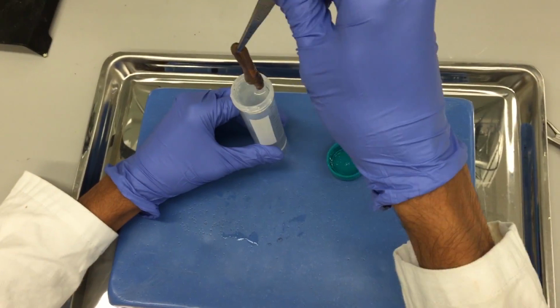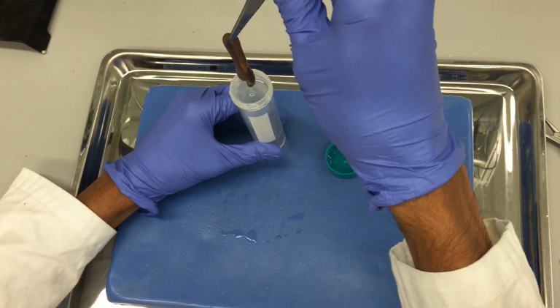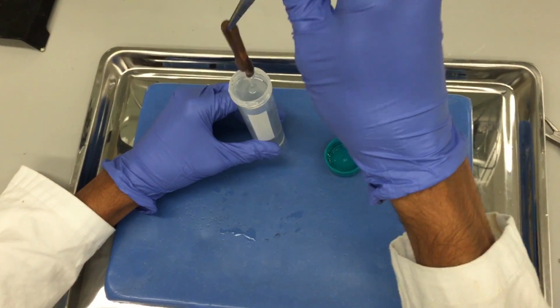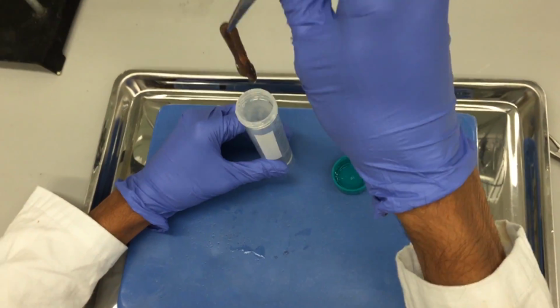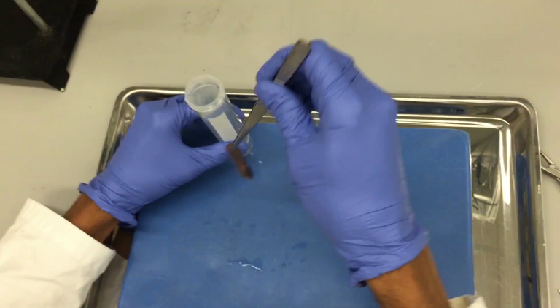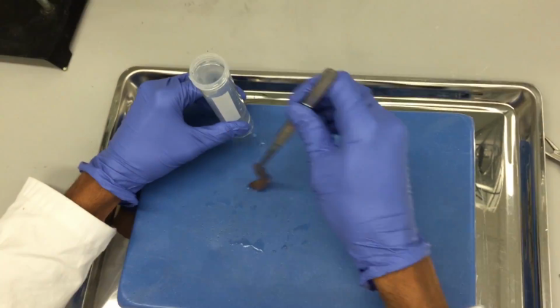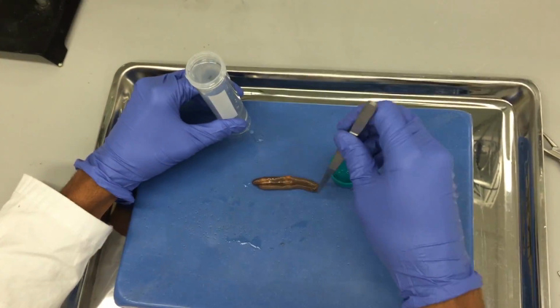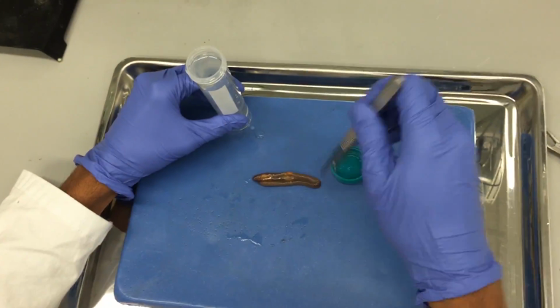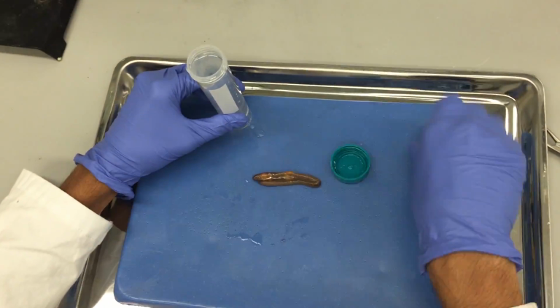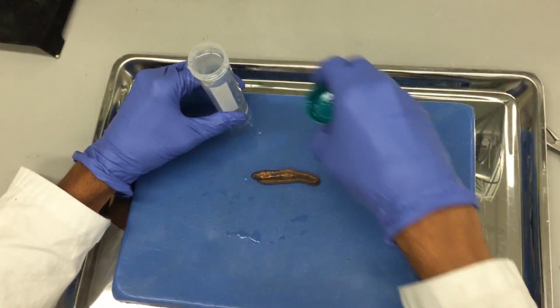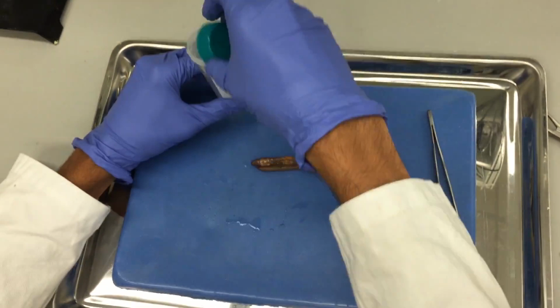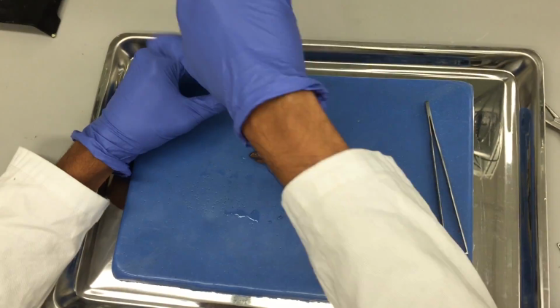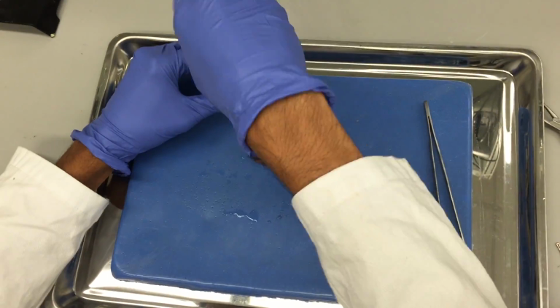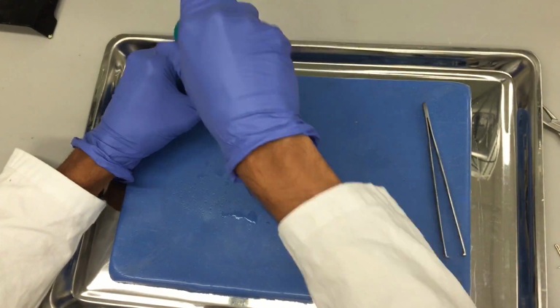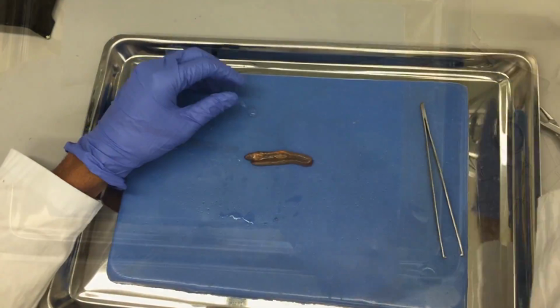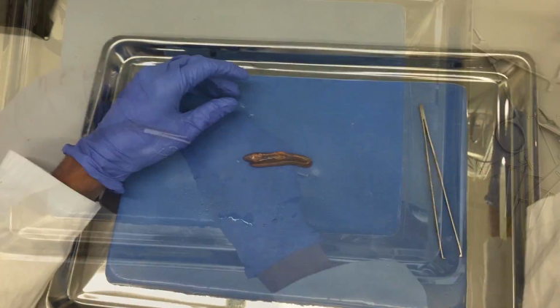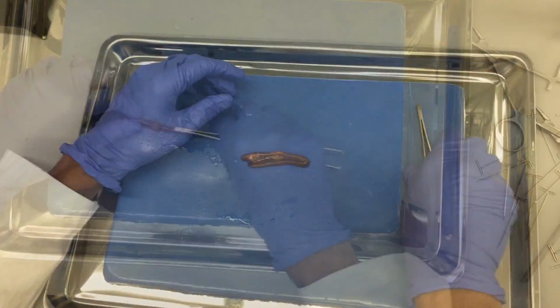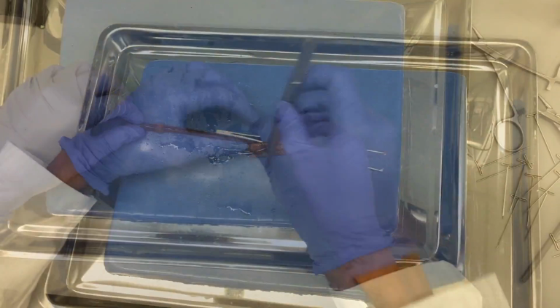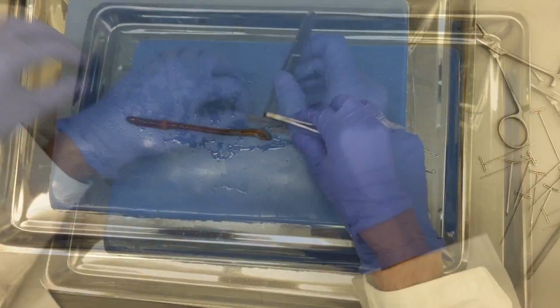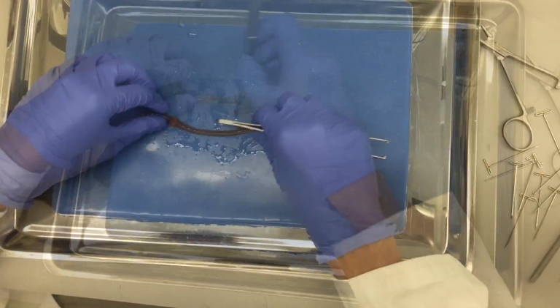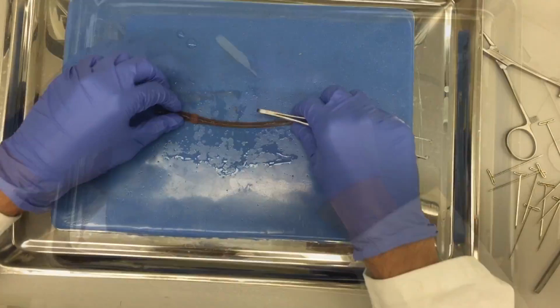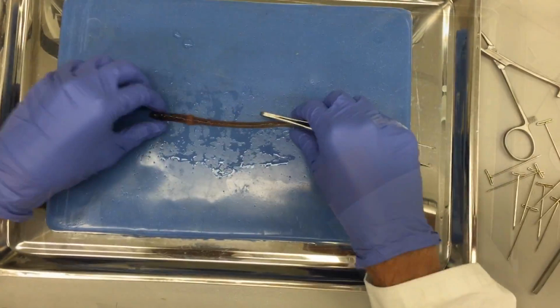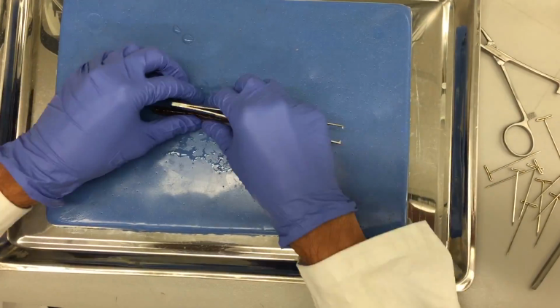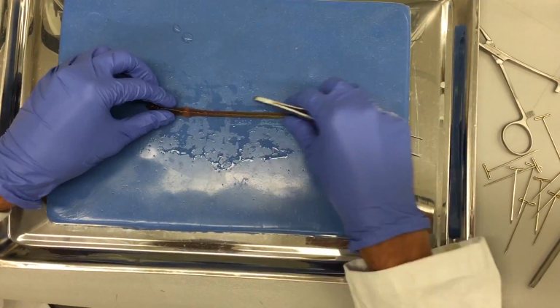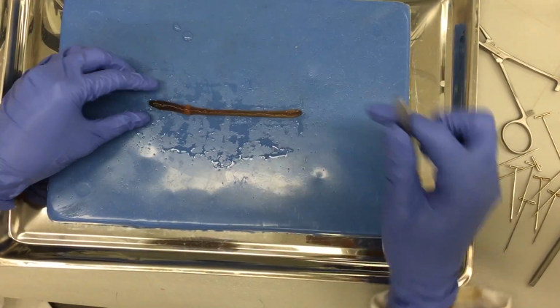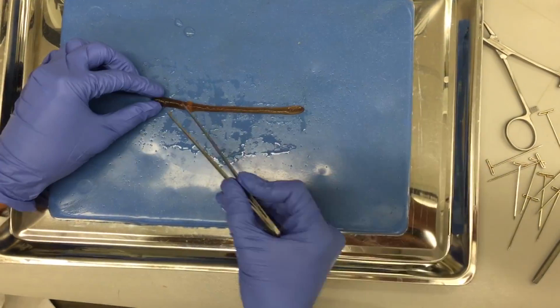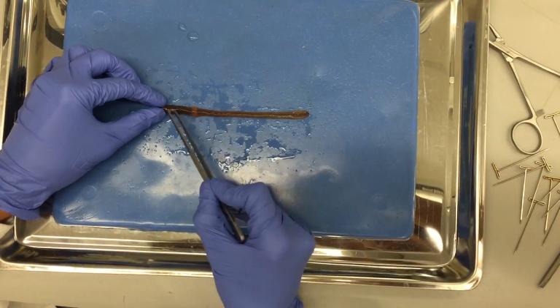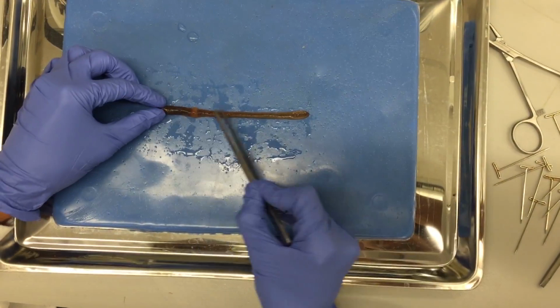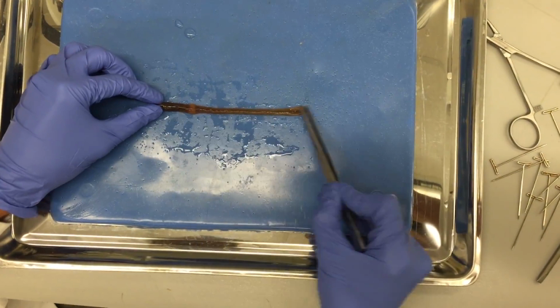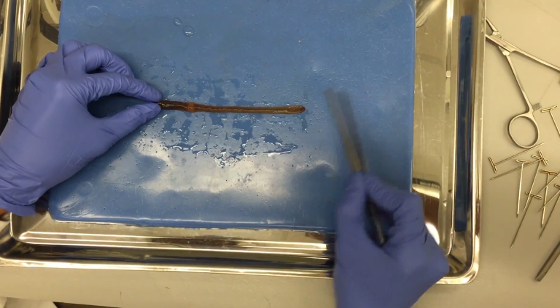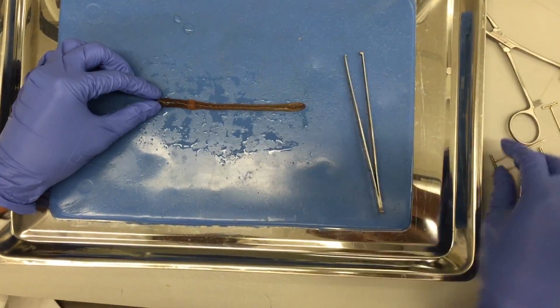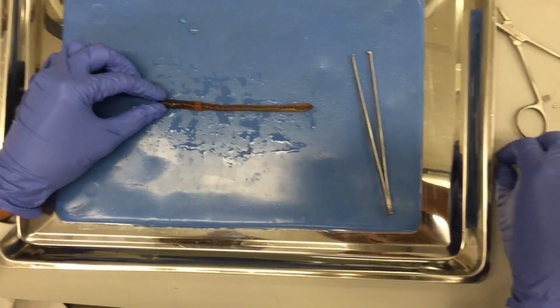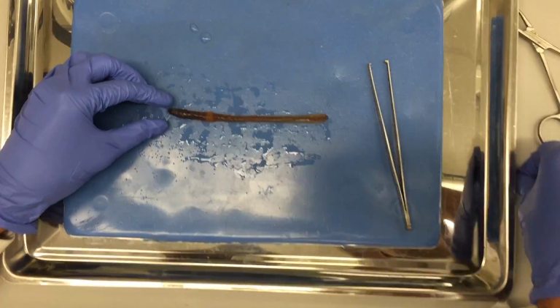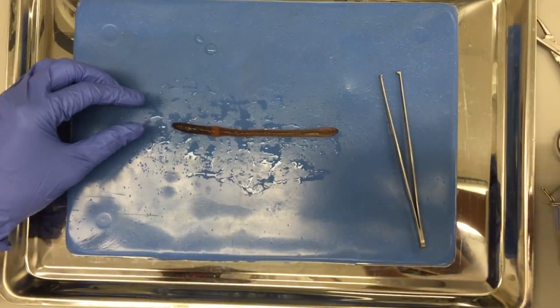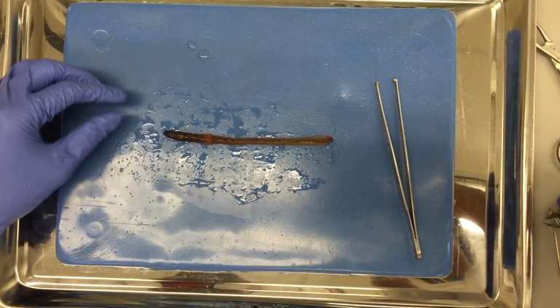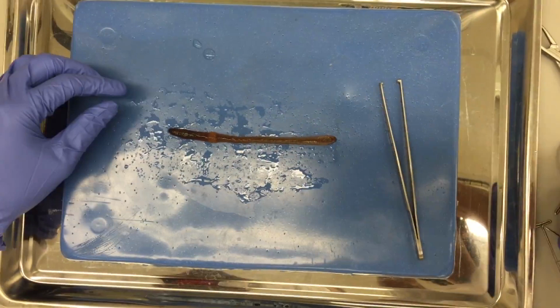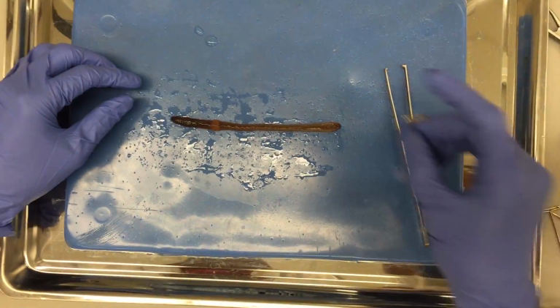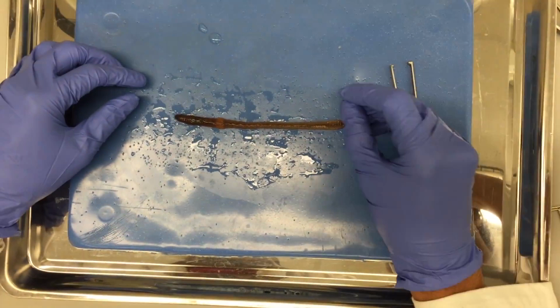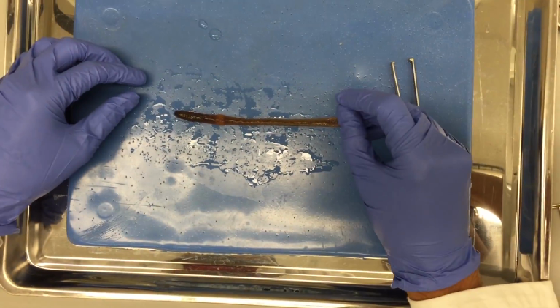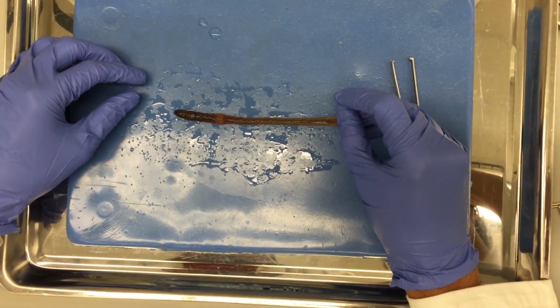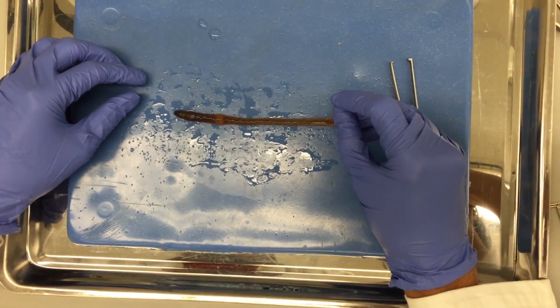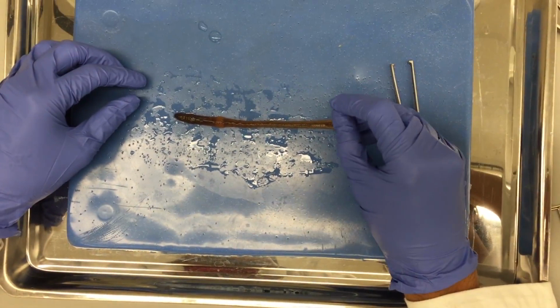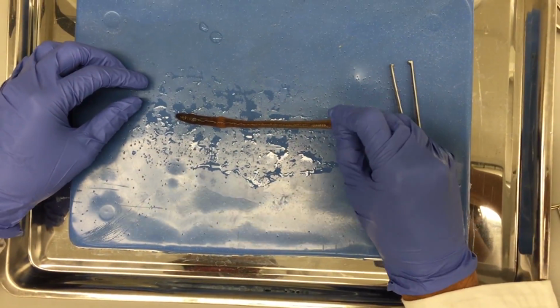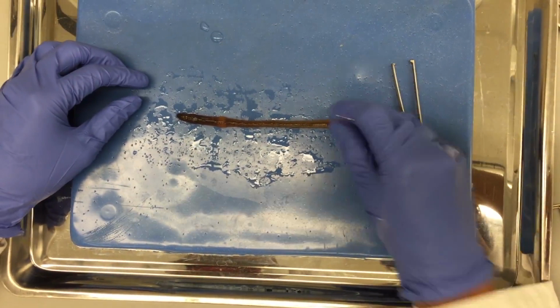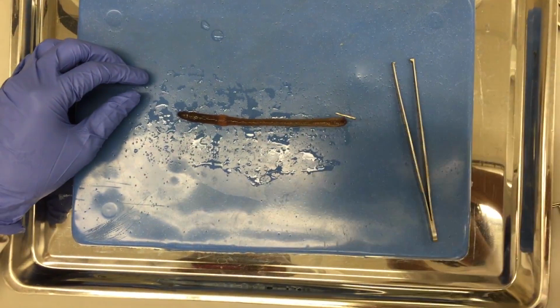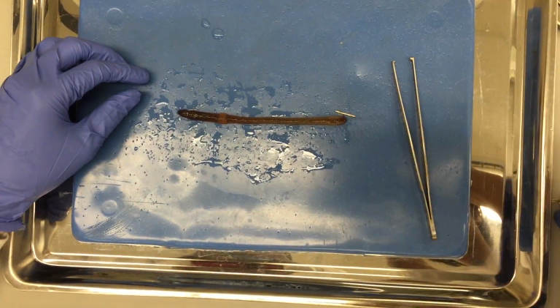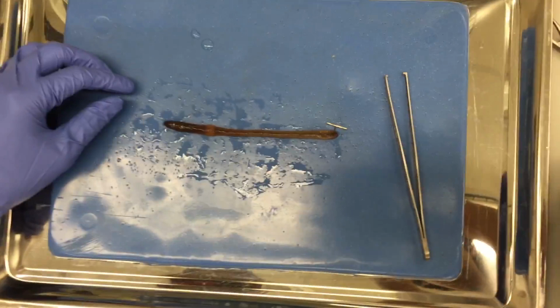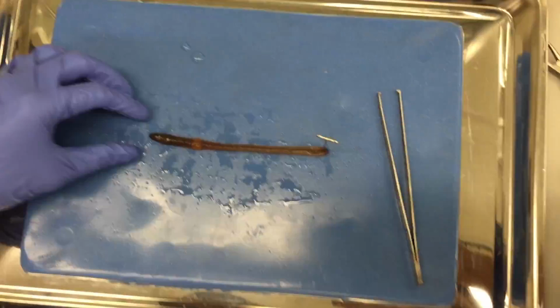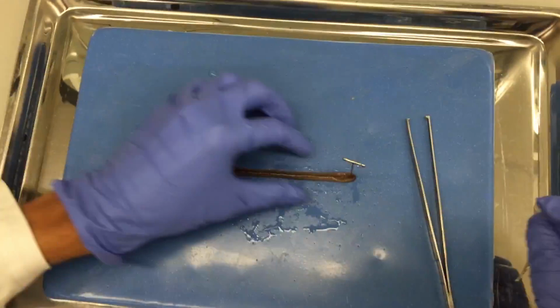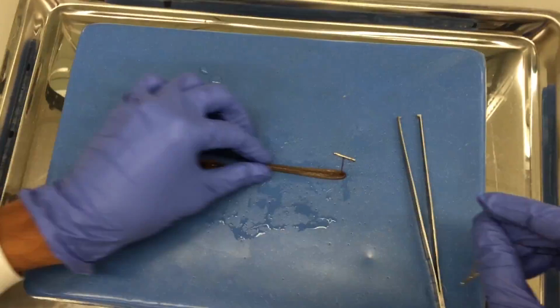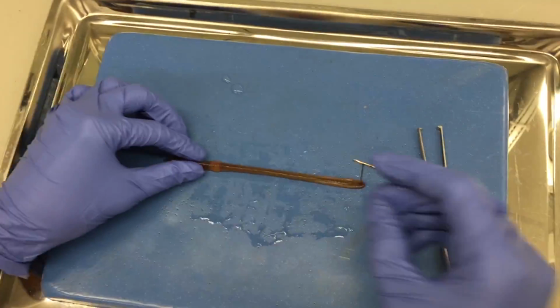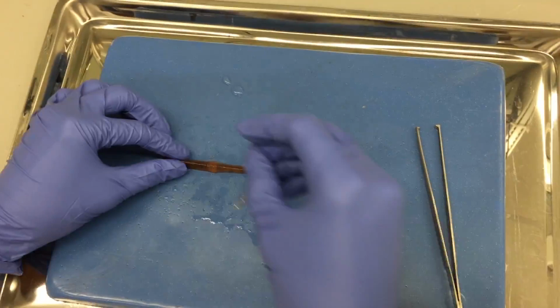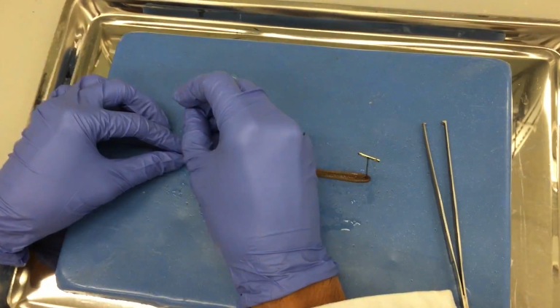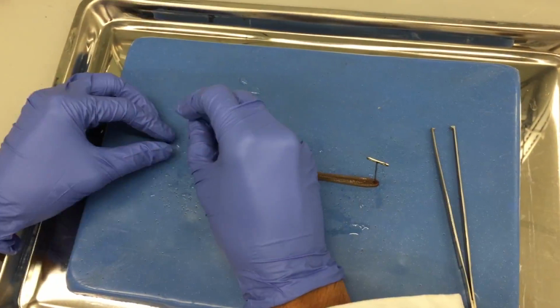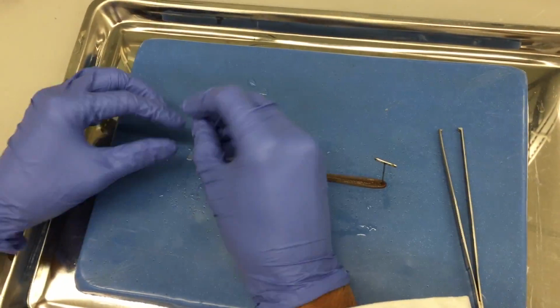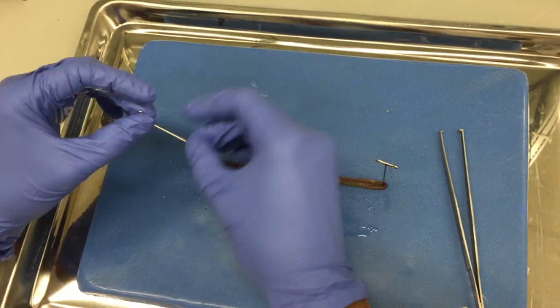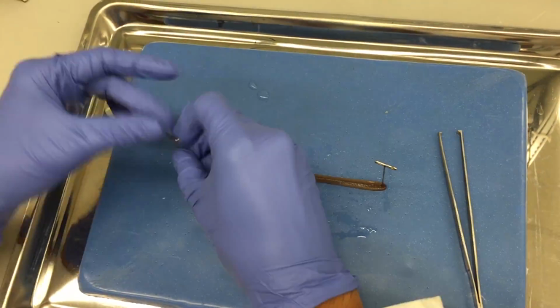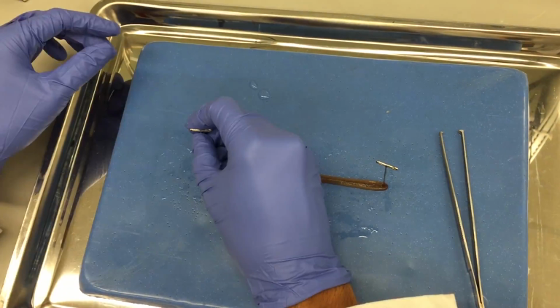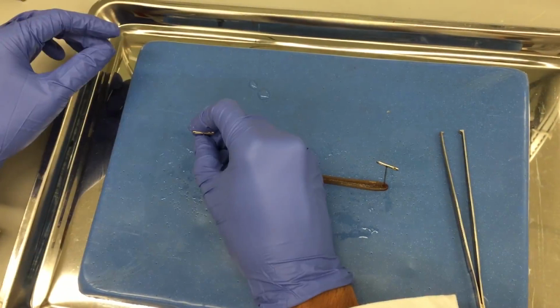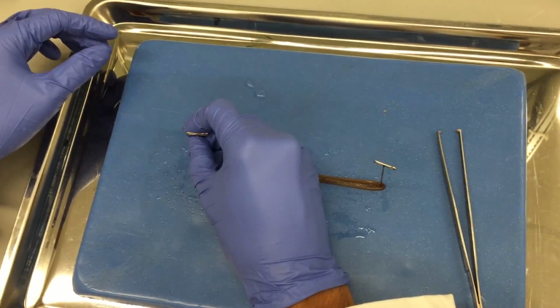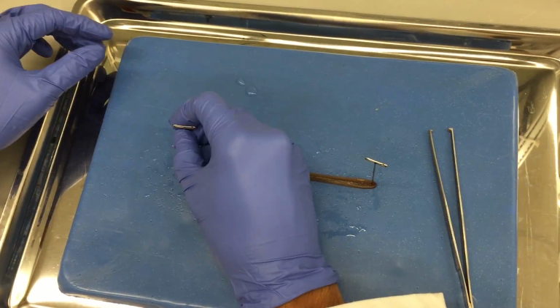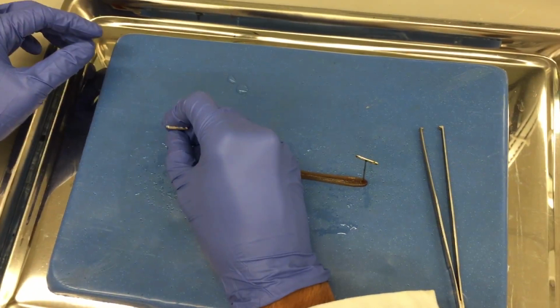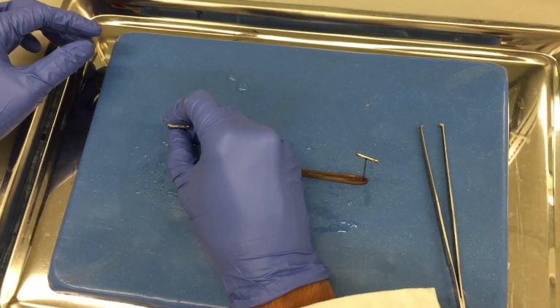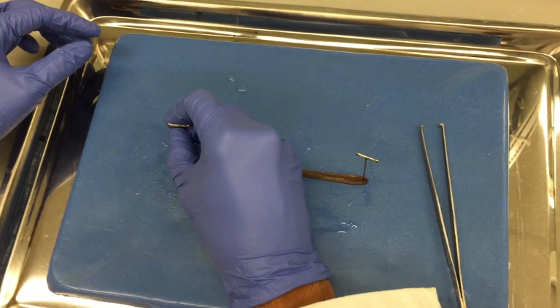Once you take out the worm, you will lay it dorsal side up. Stretch it out so that it is straight and pin it down at either end.